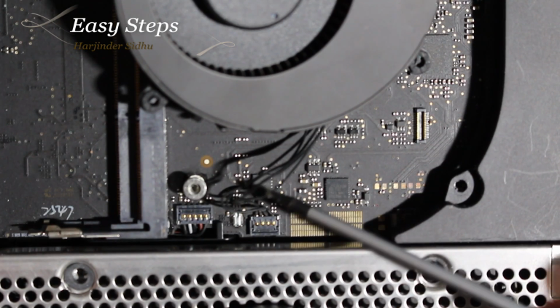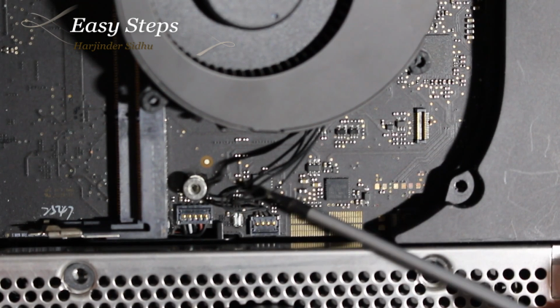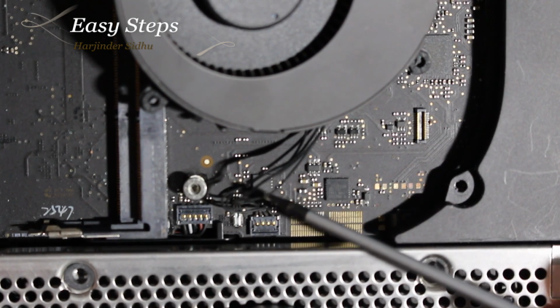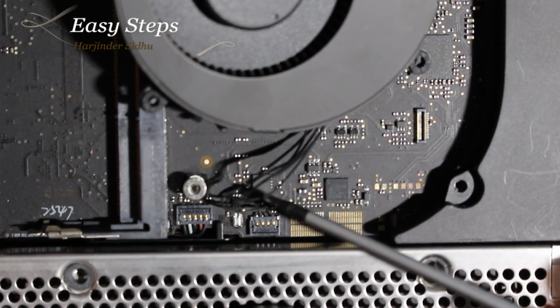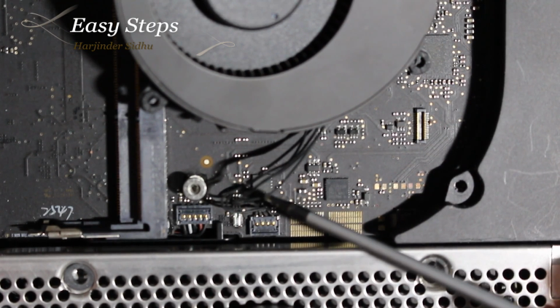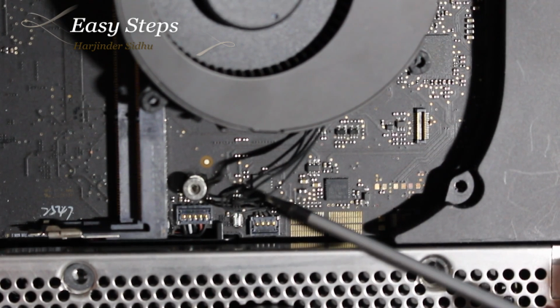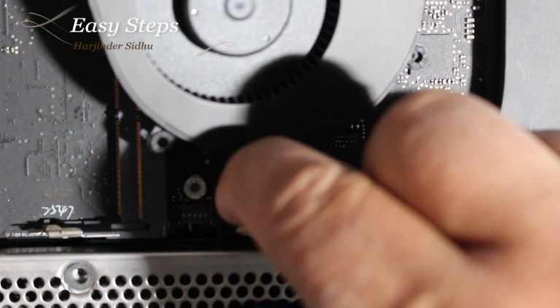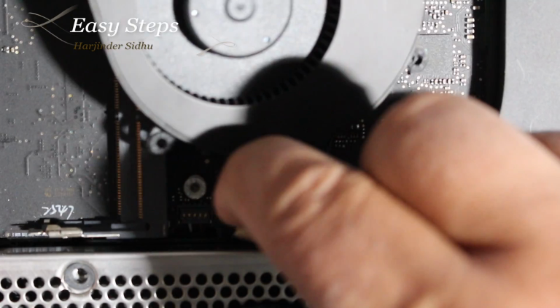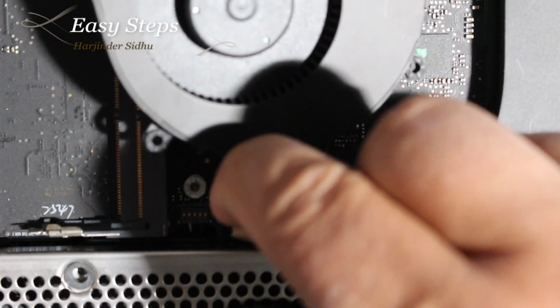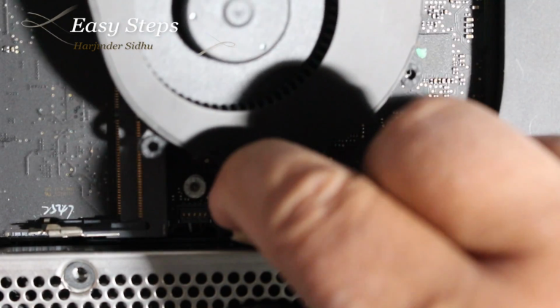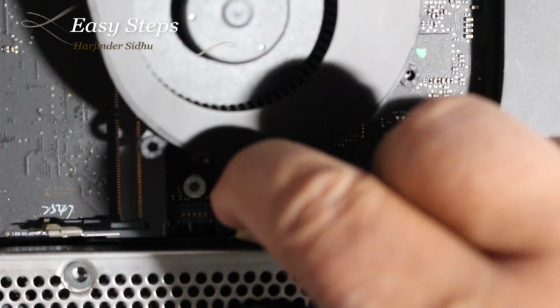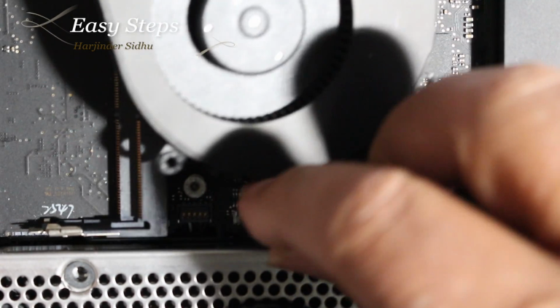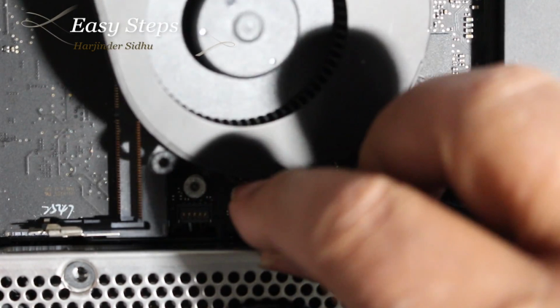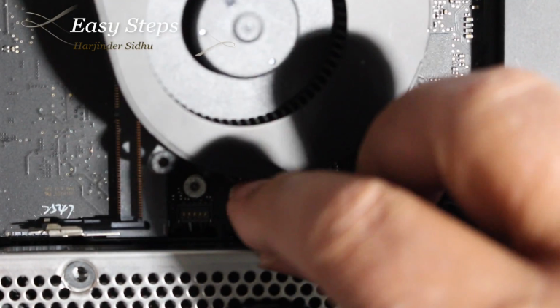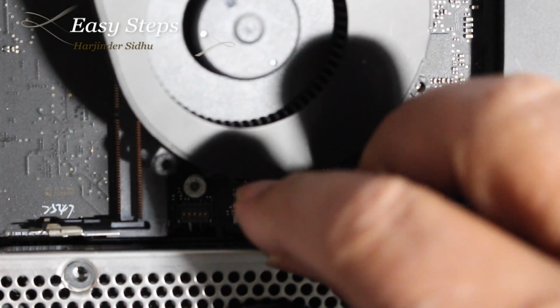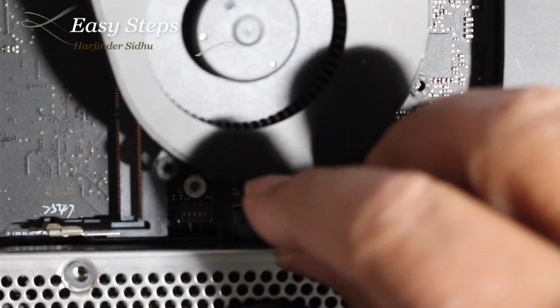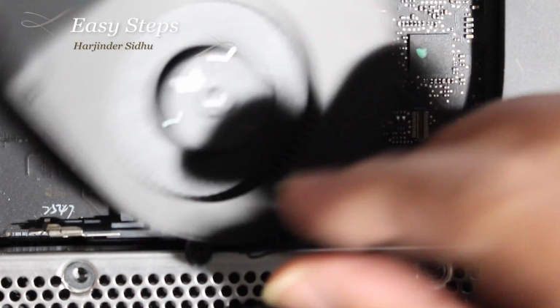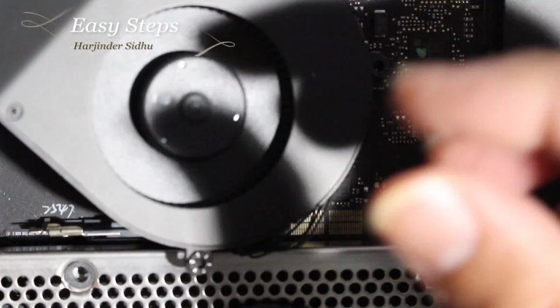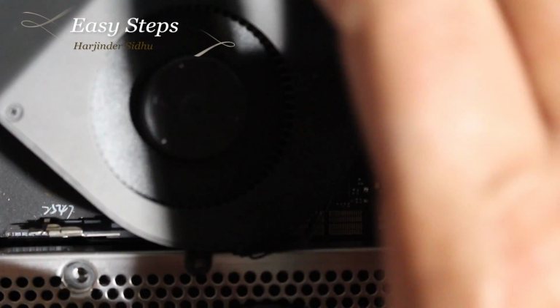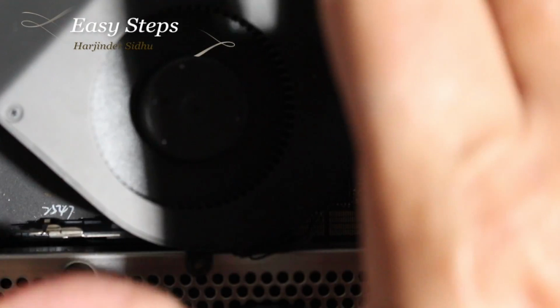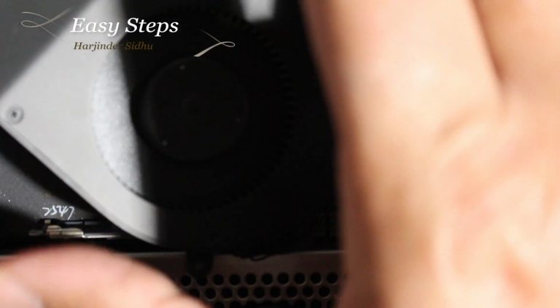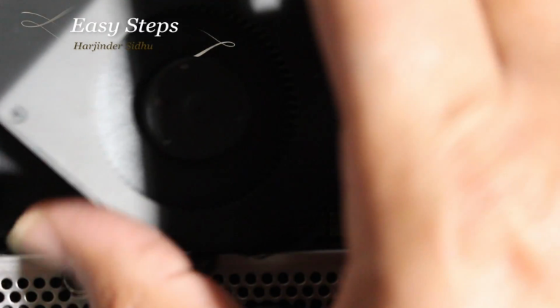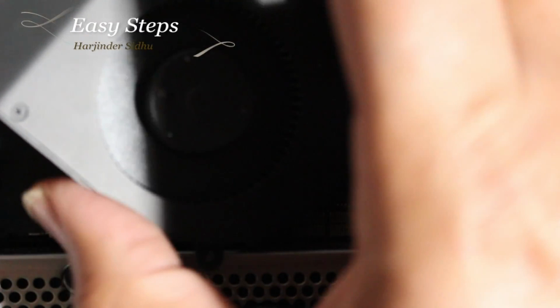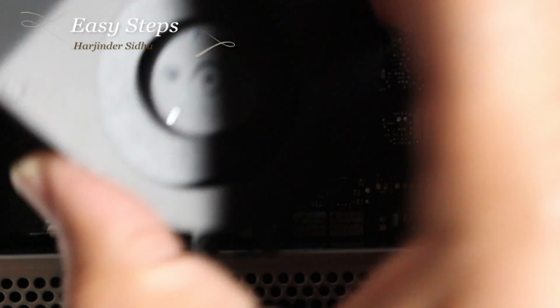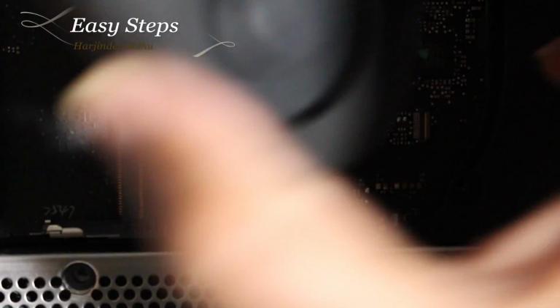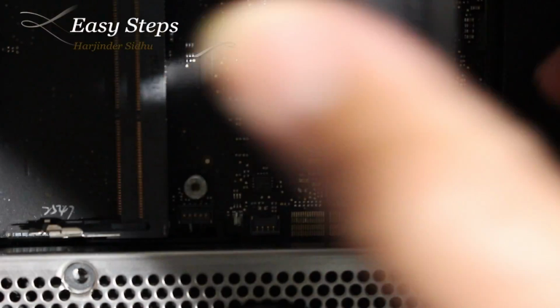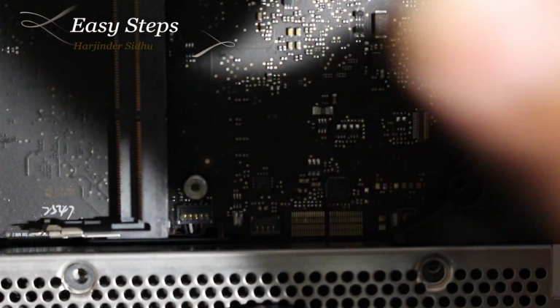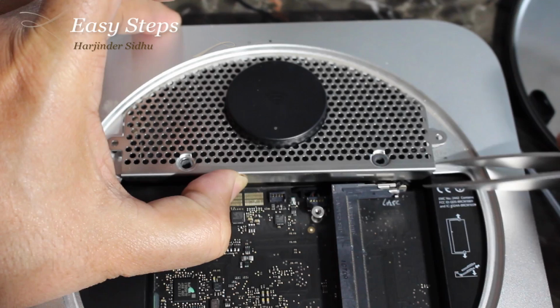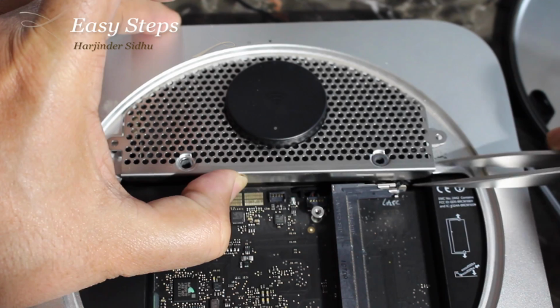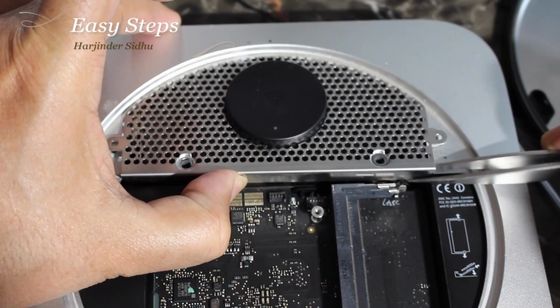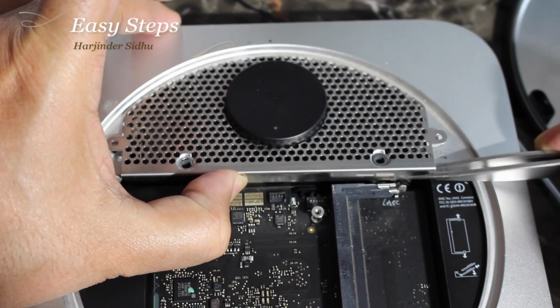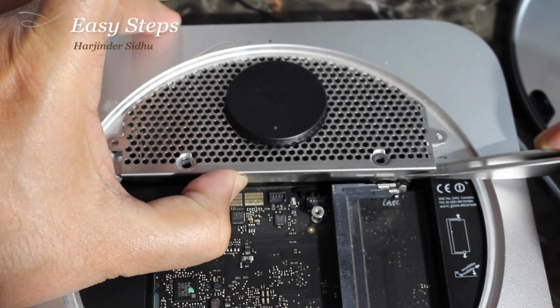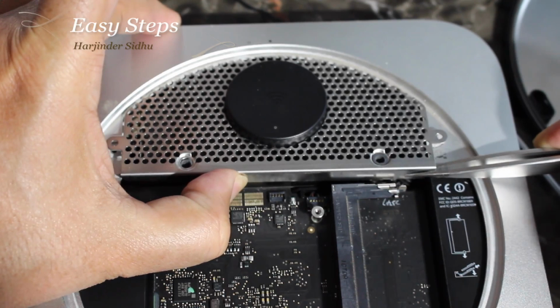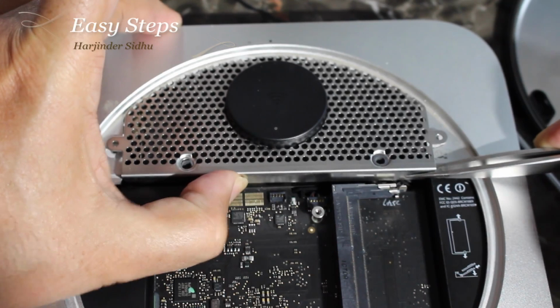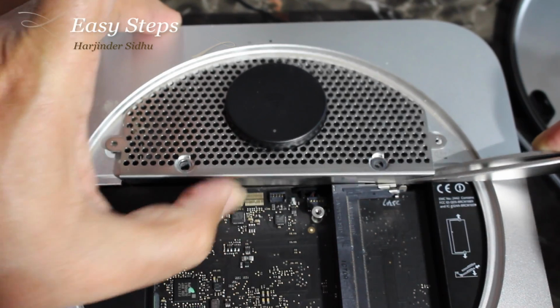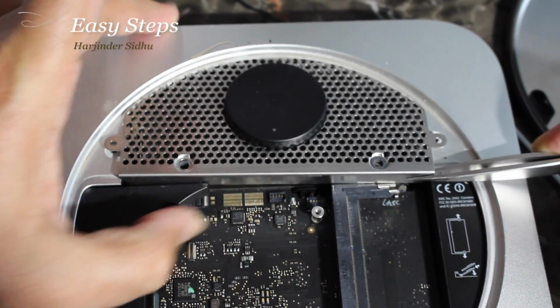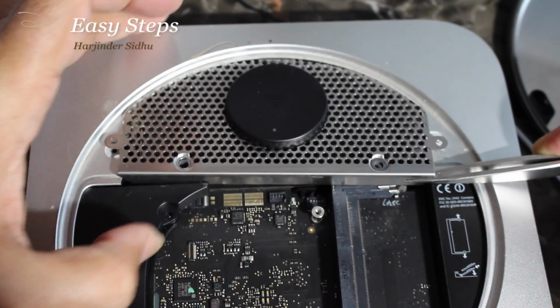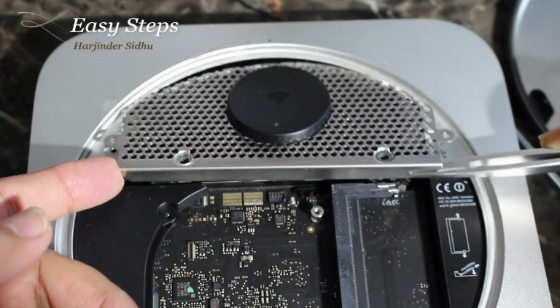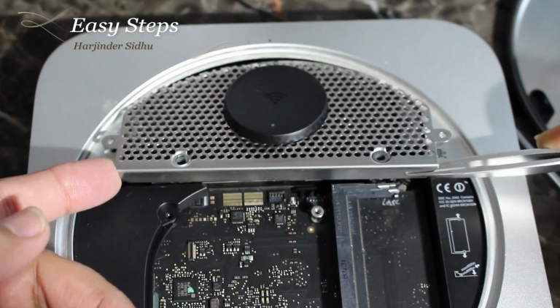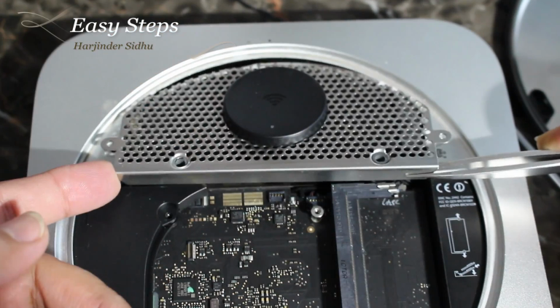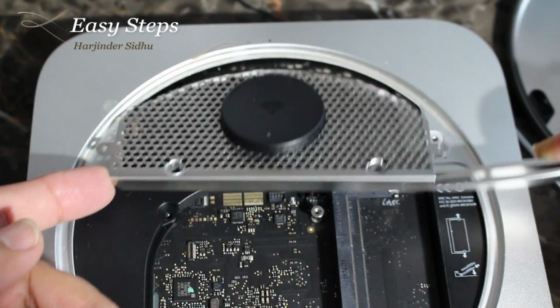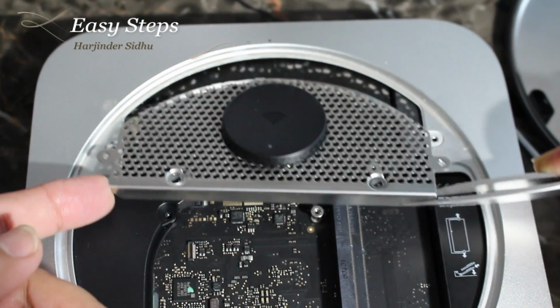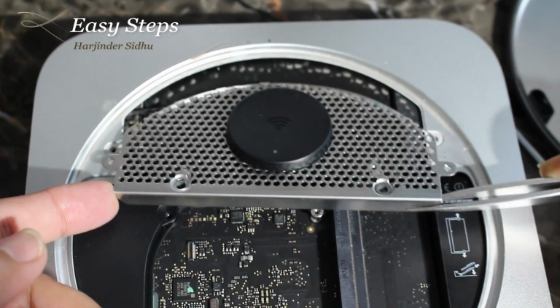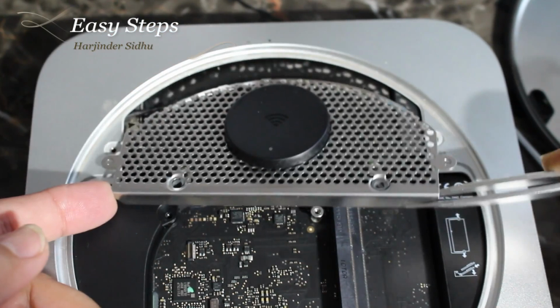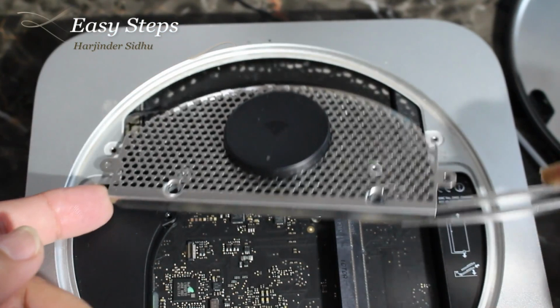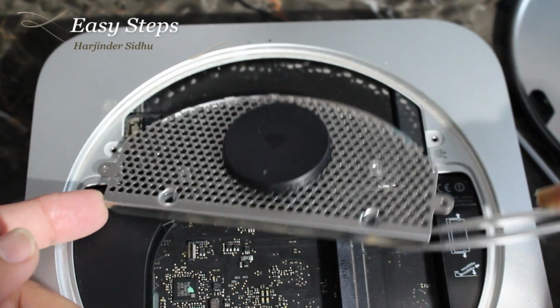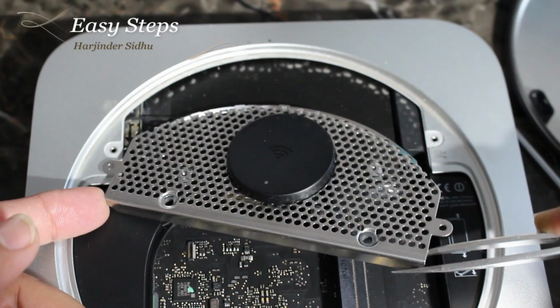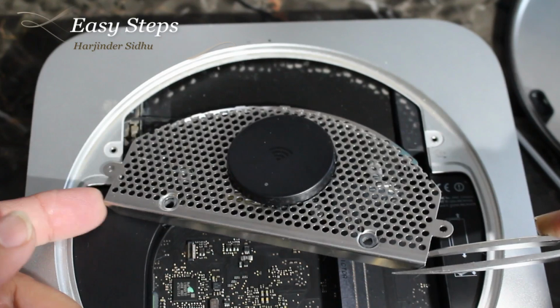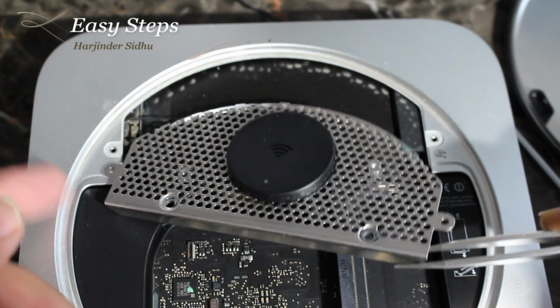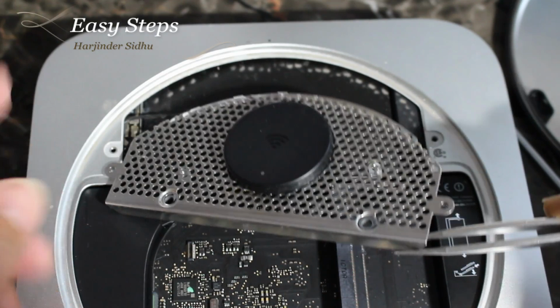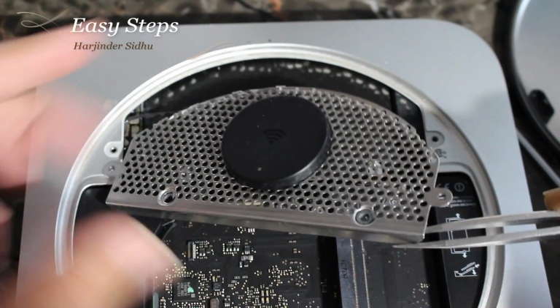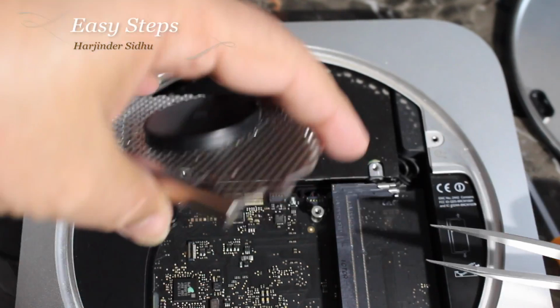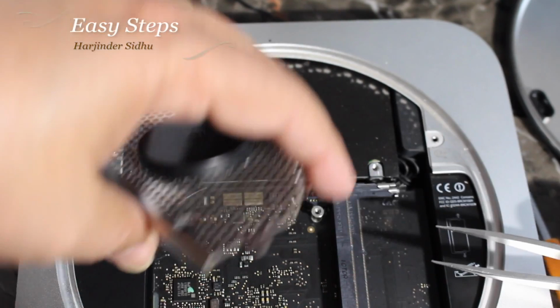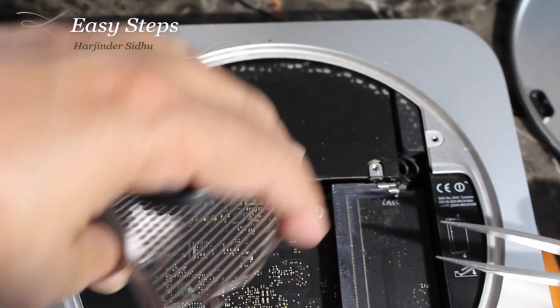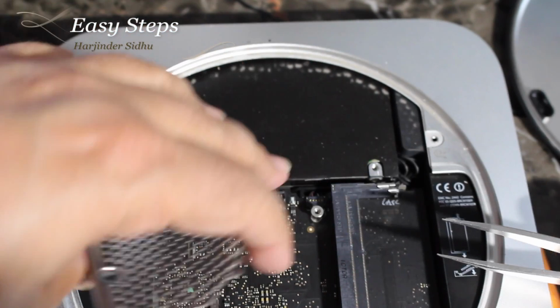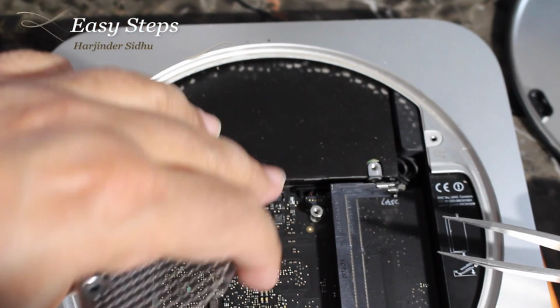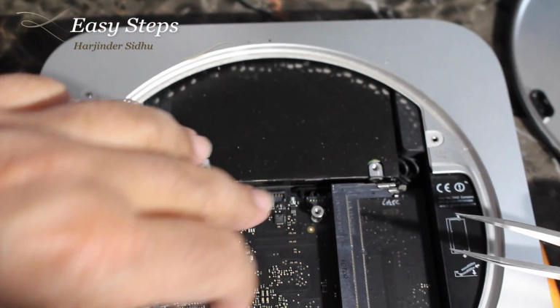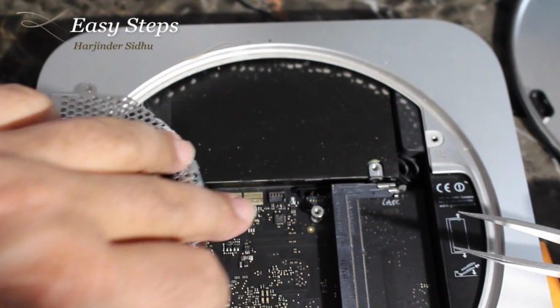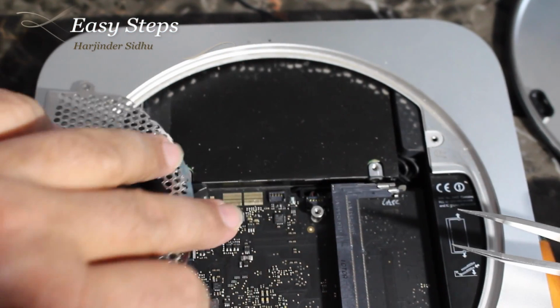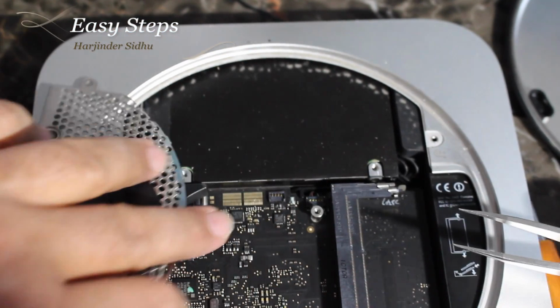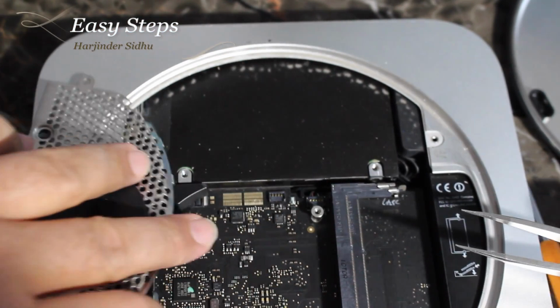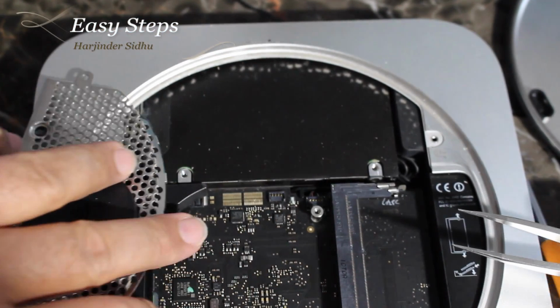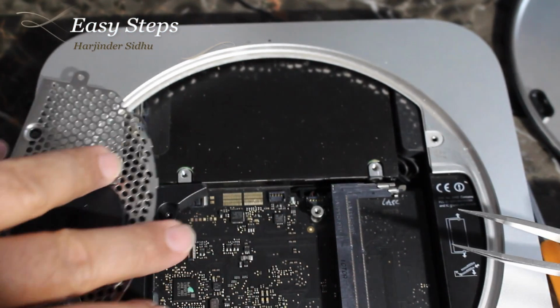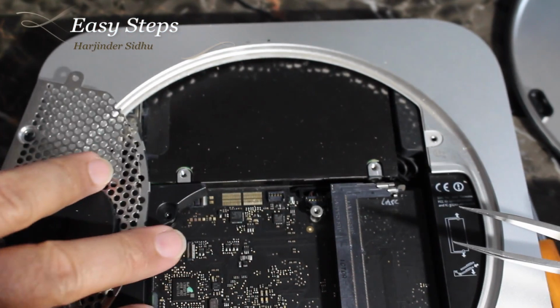Once you remove these screws, this is the fan wire — pull it up and it comes out. You lift and pull it out, then just turn it around.